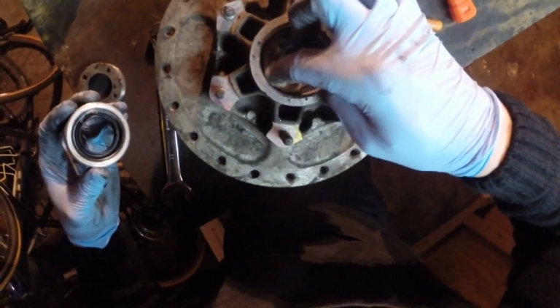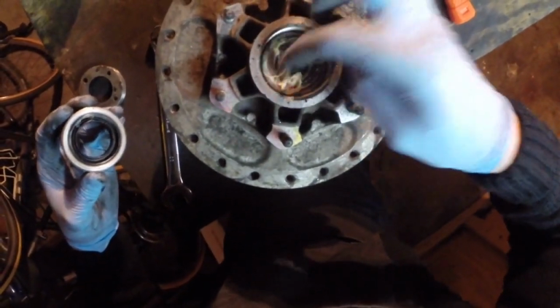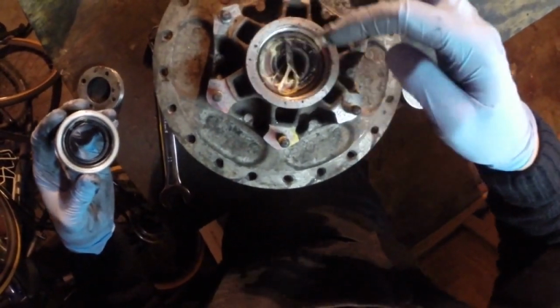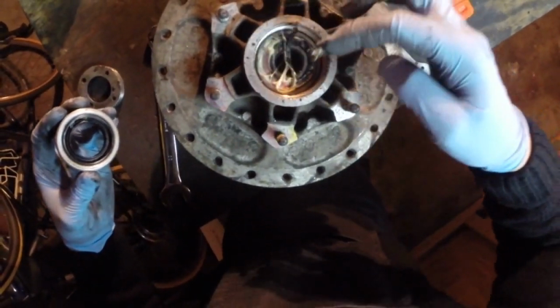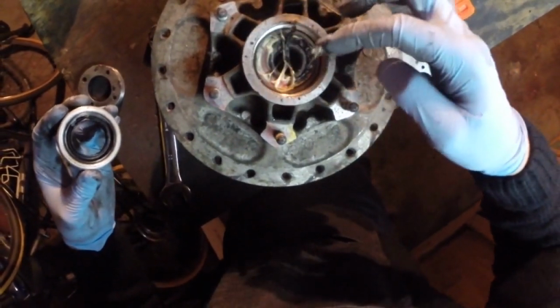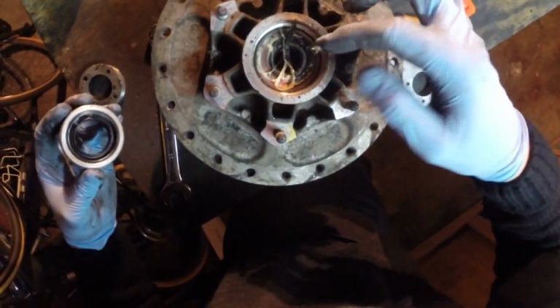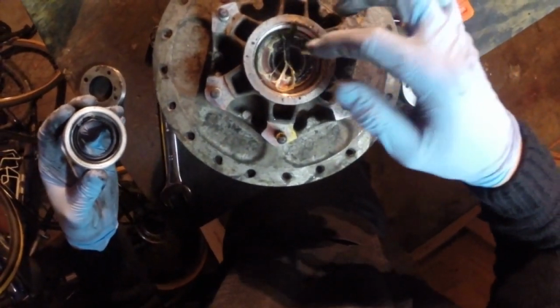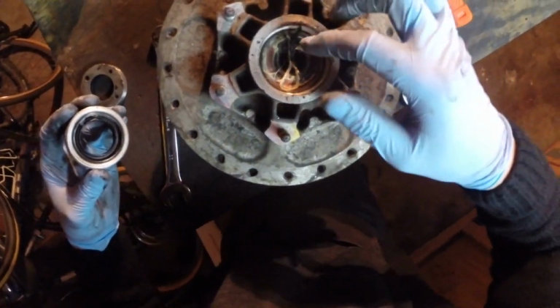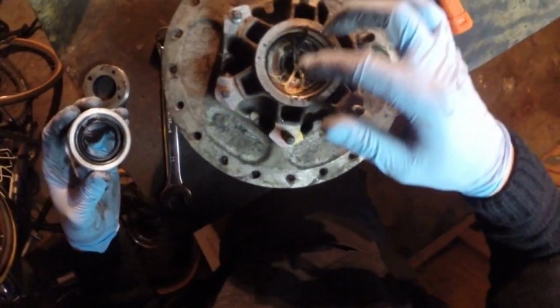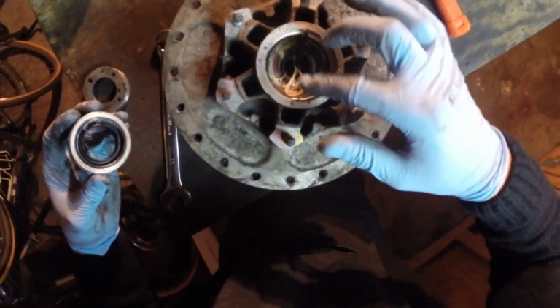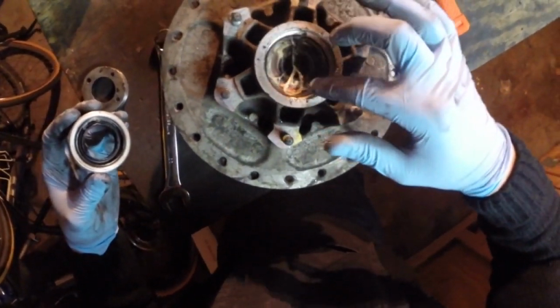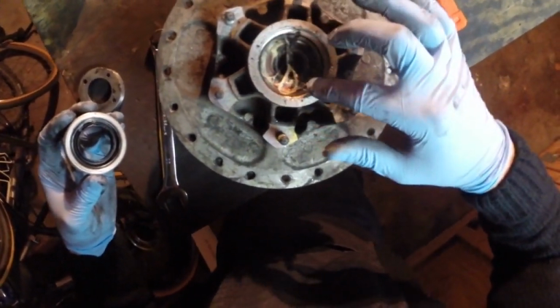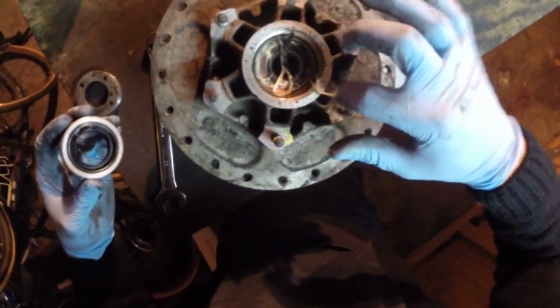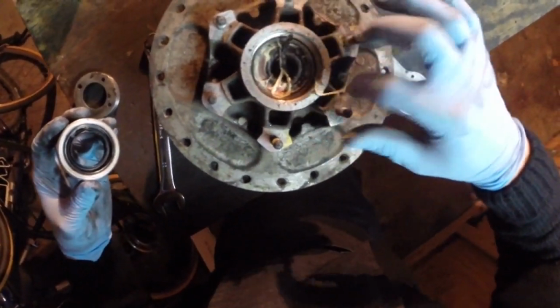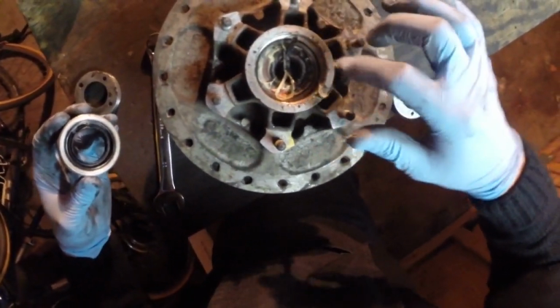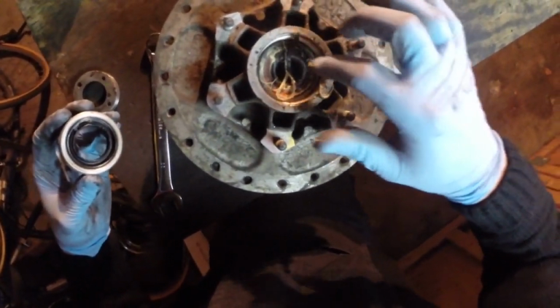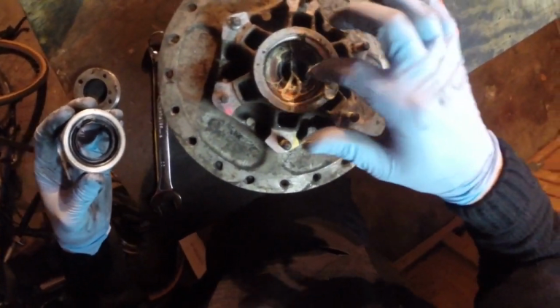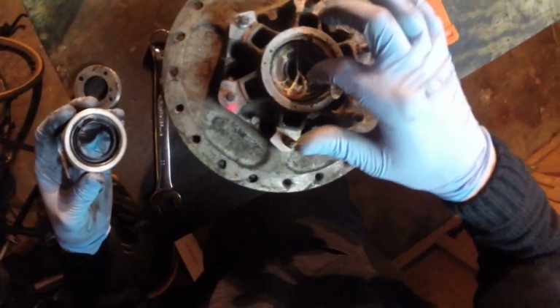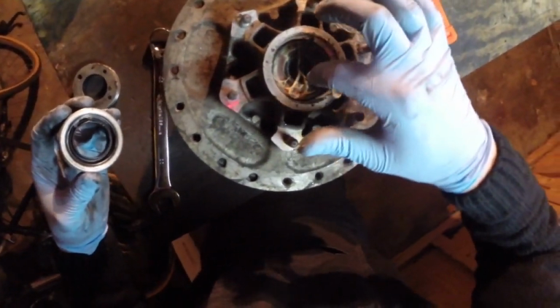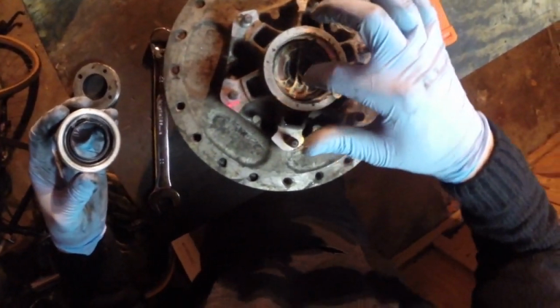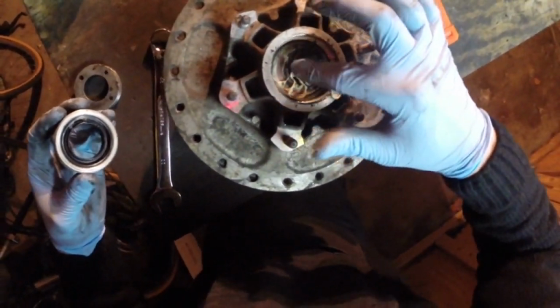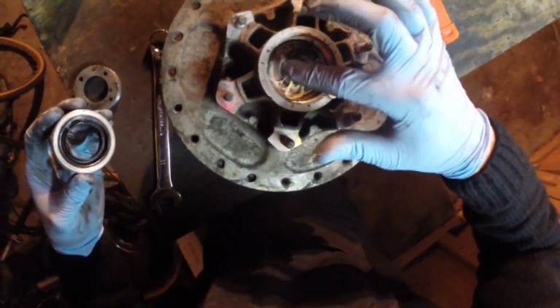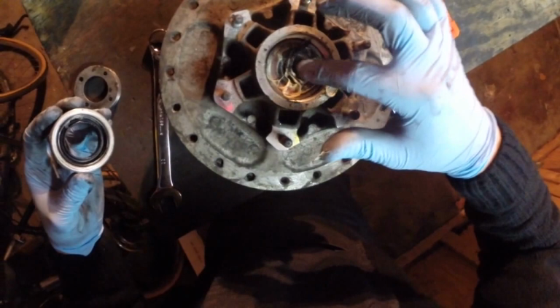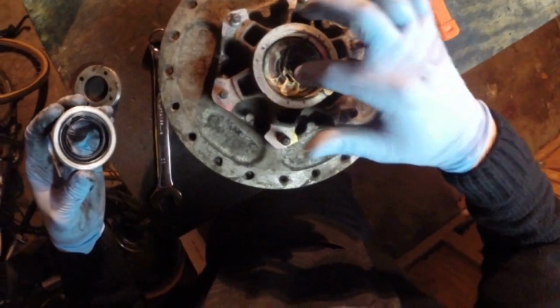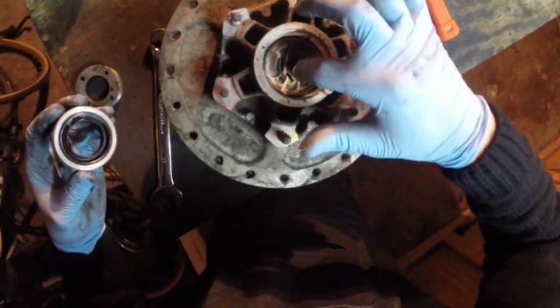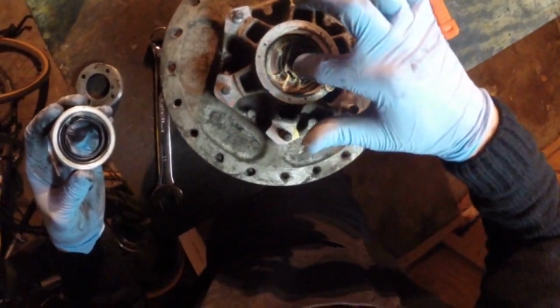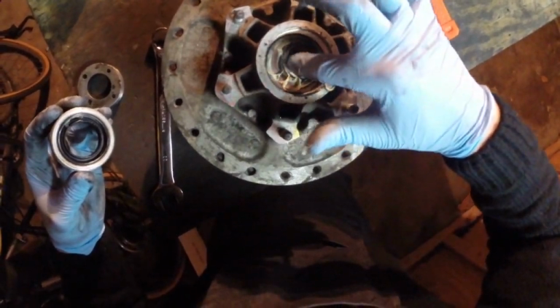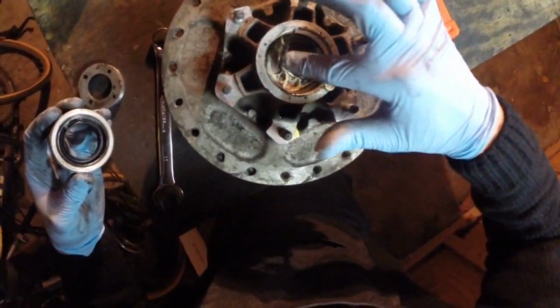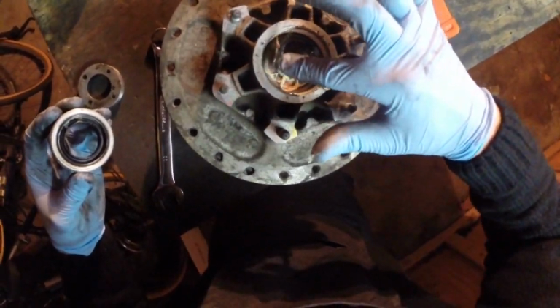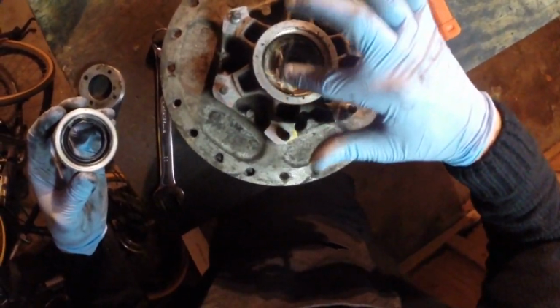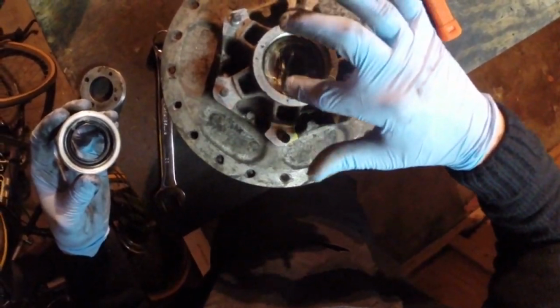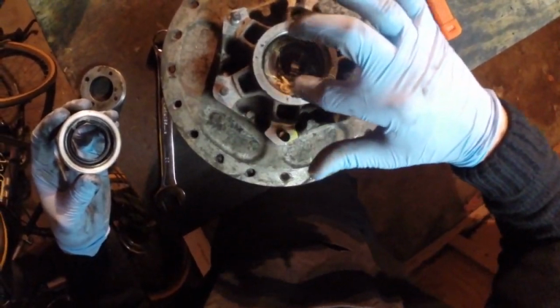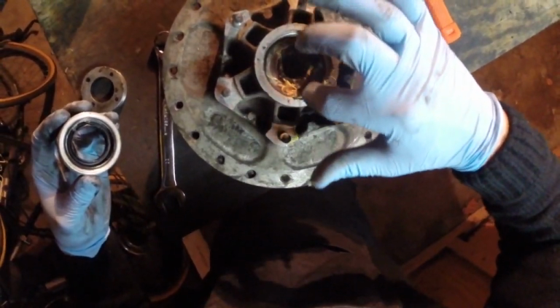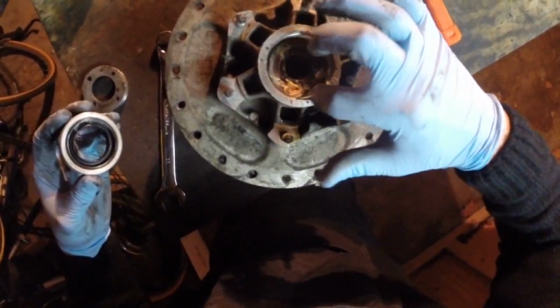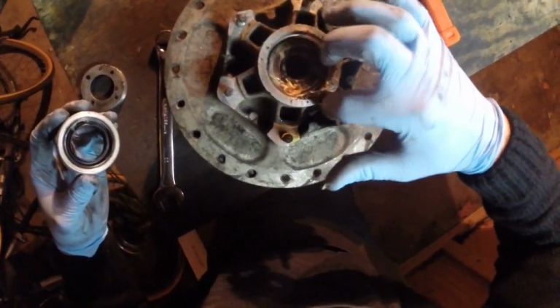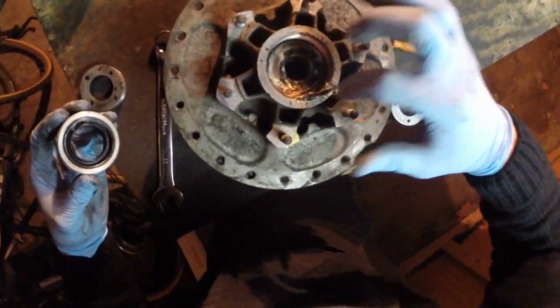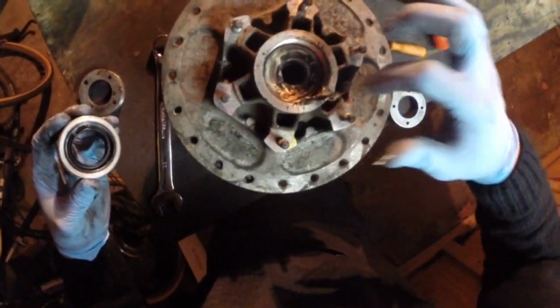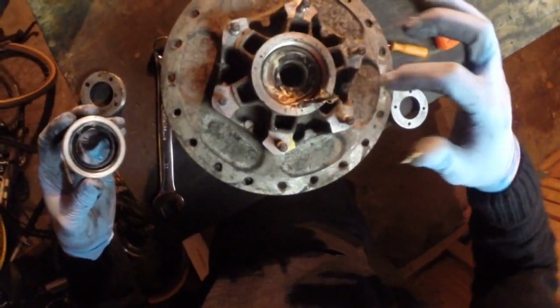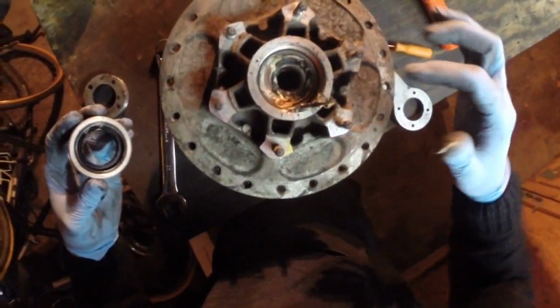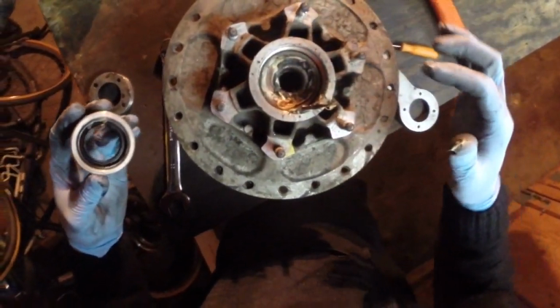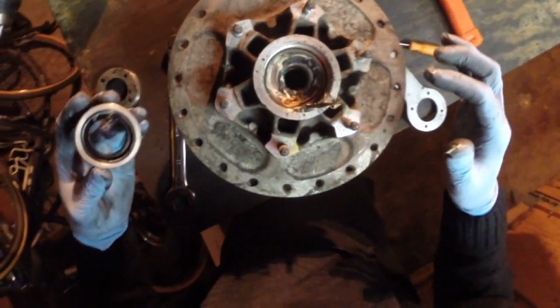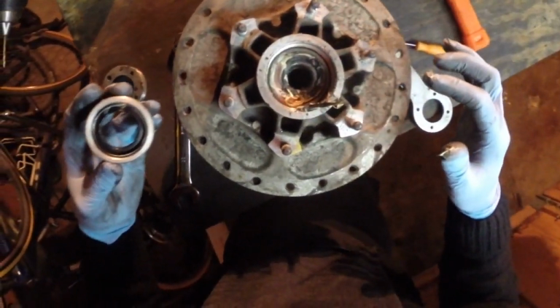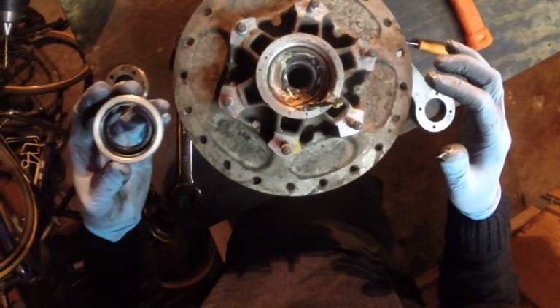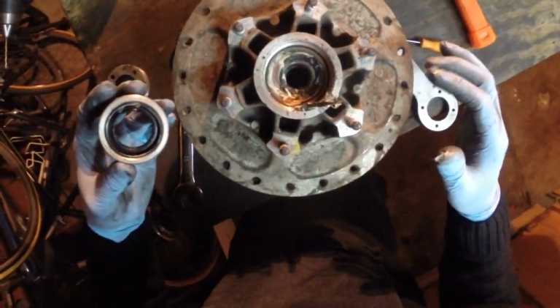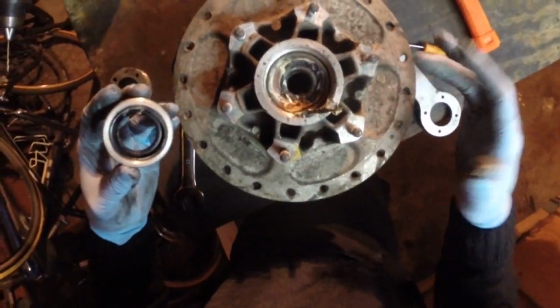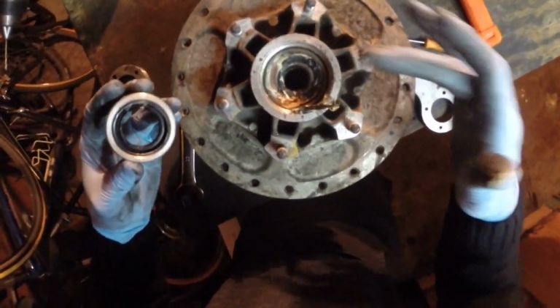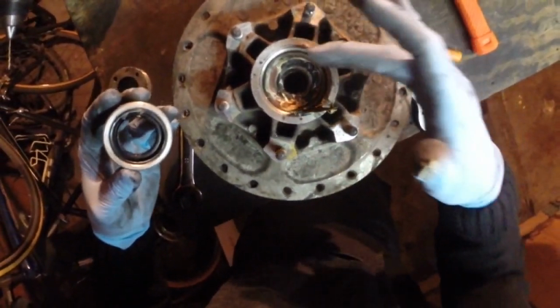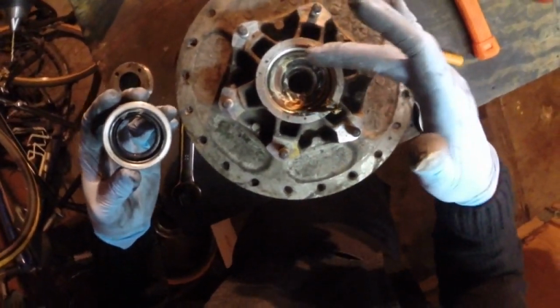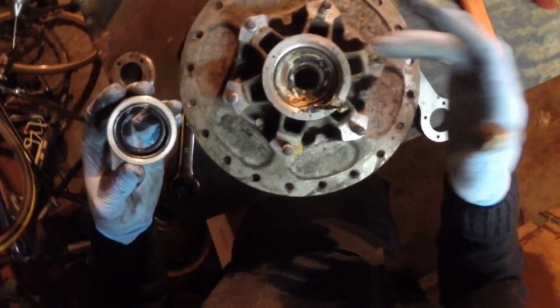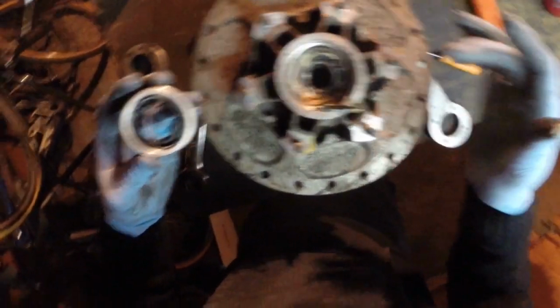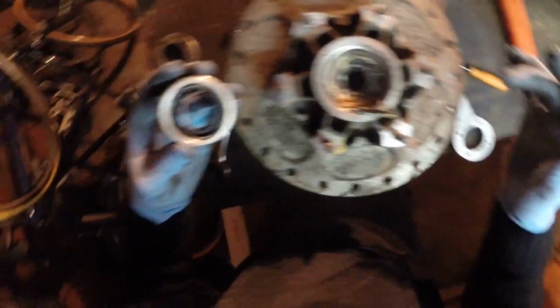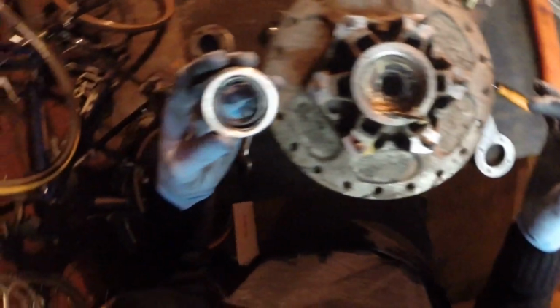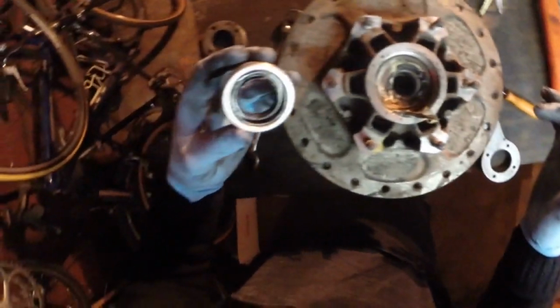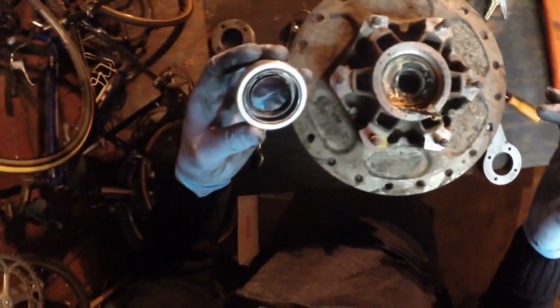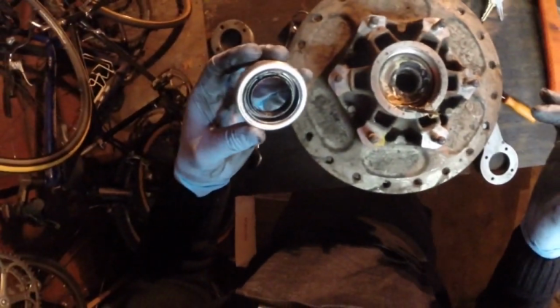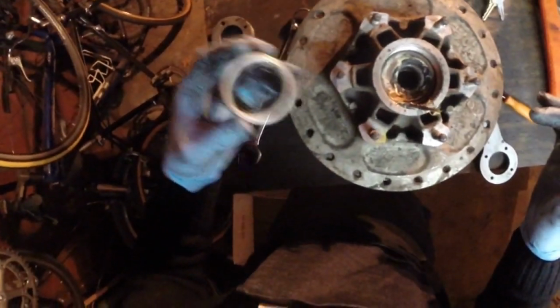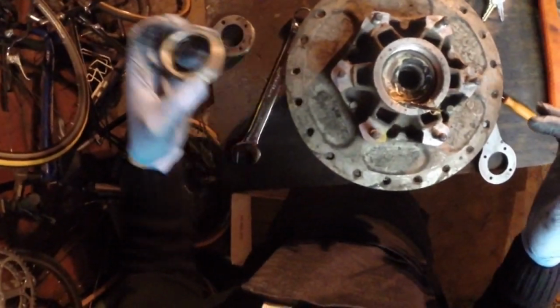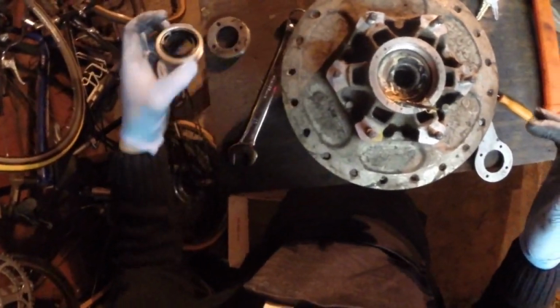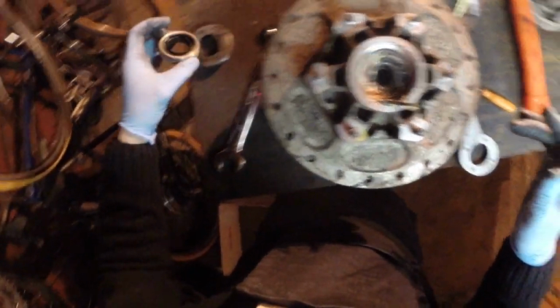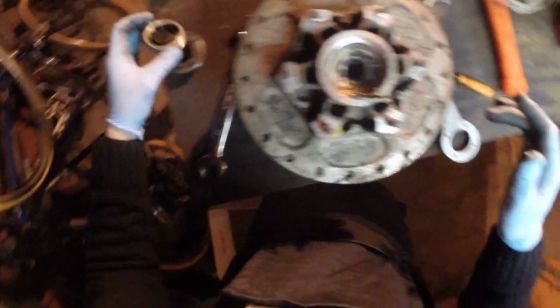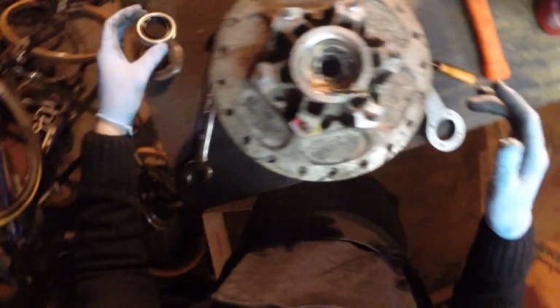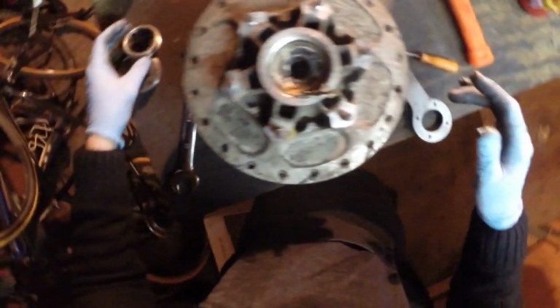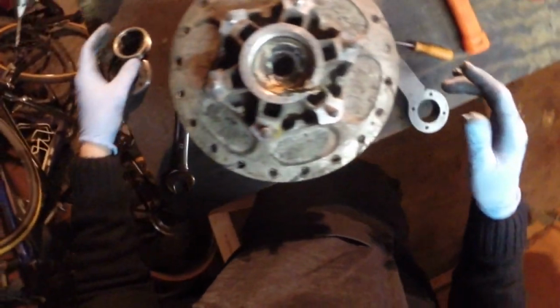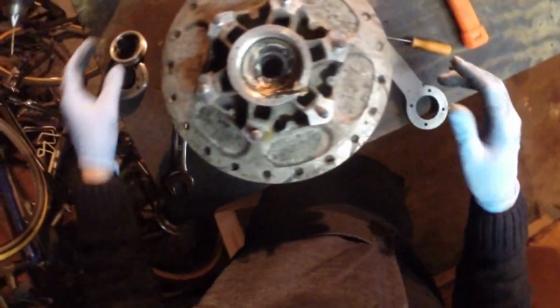The grease still looks pretty good though. Look at that - this has probably never been replaced and the grease is still like good condition.